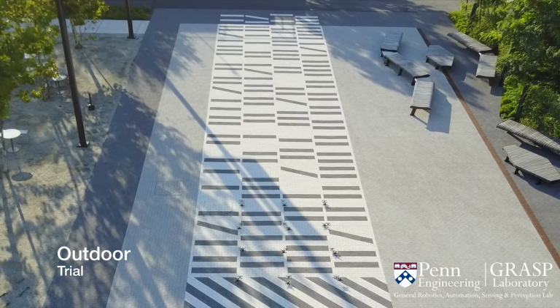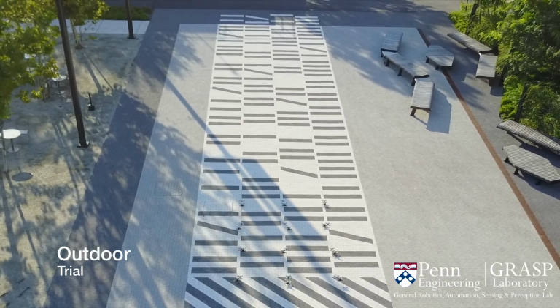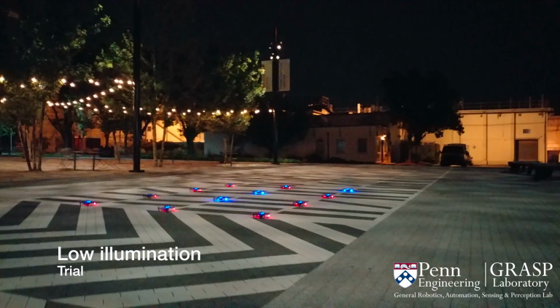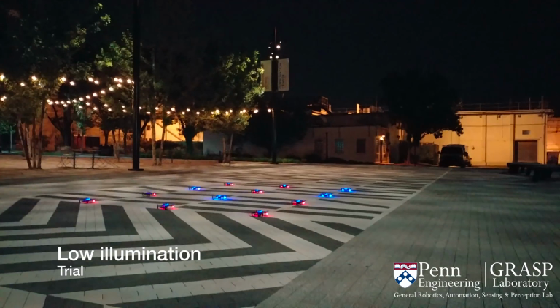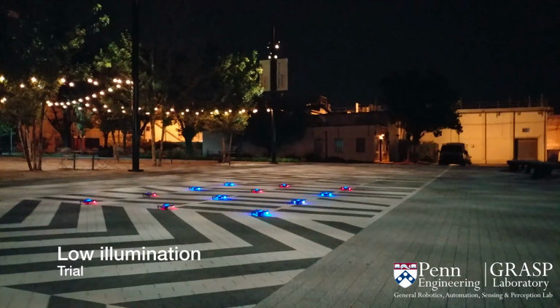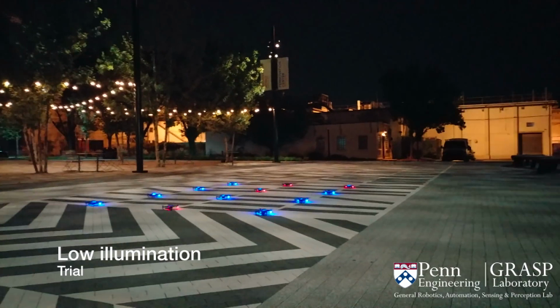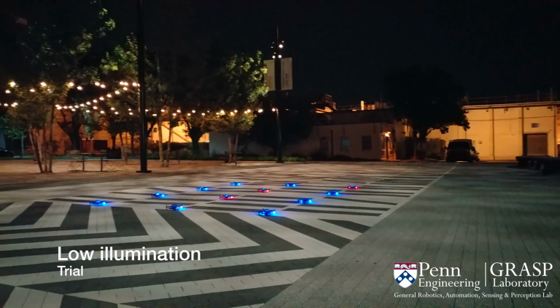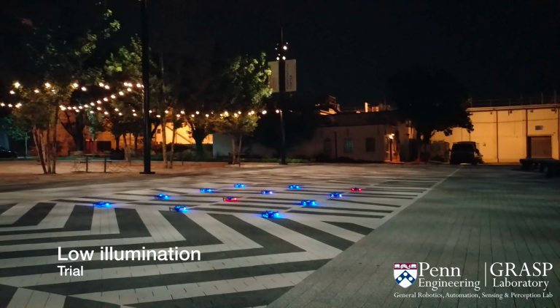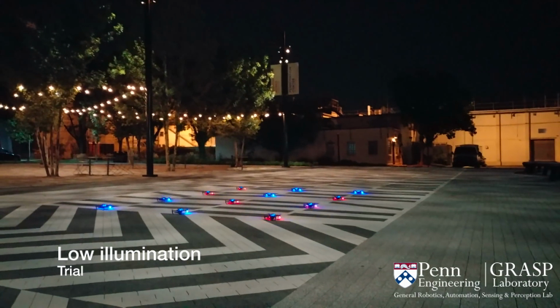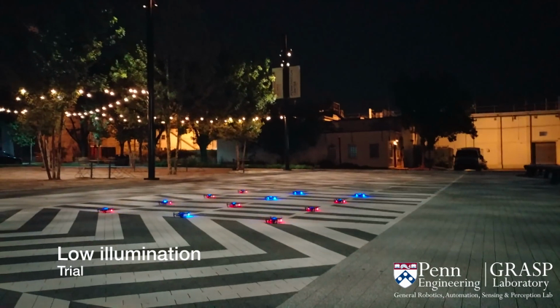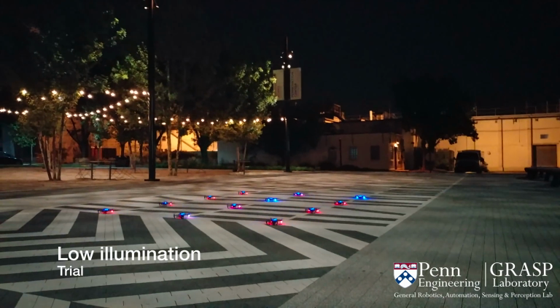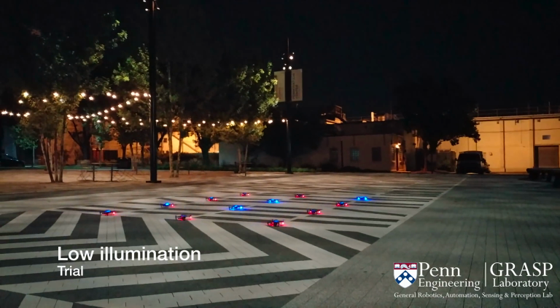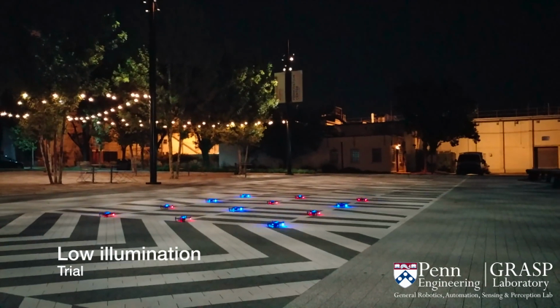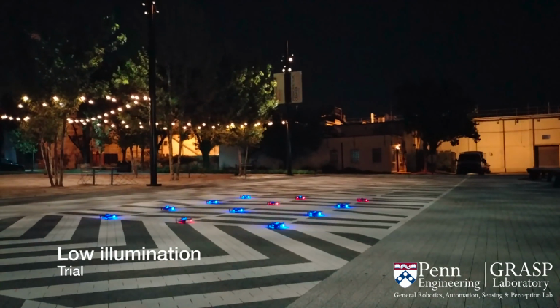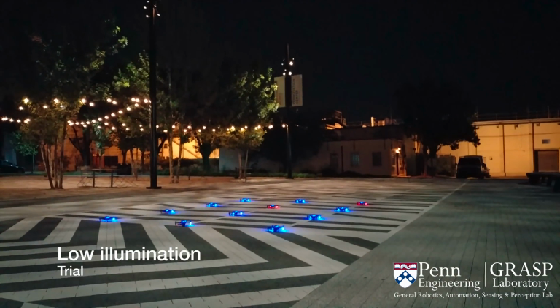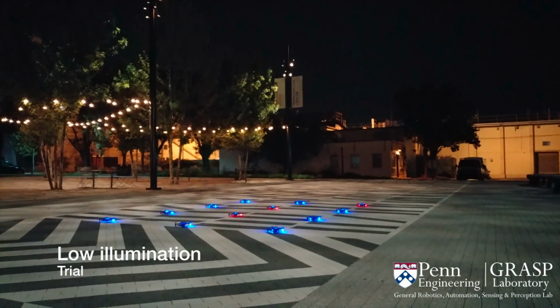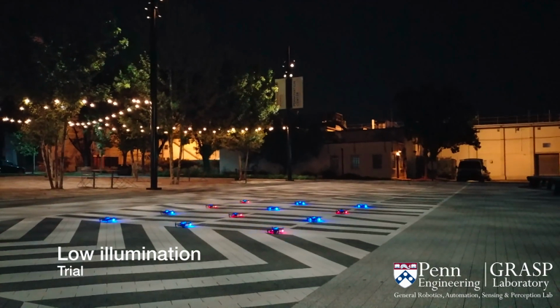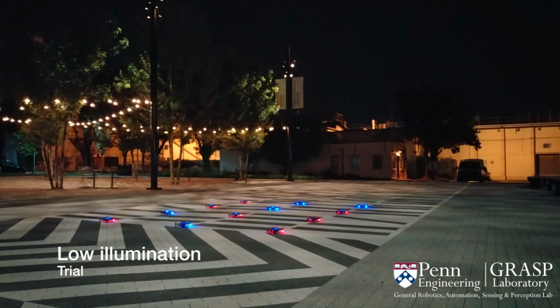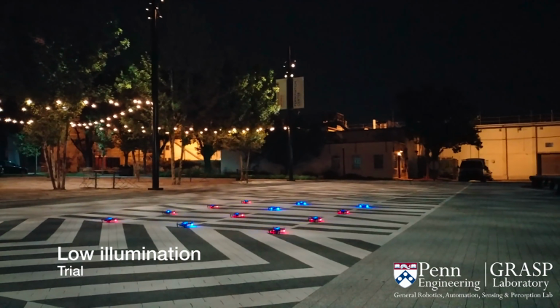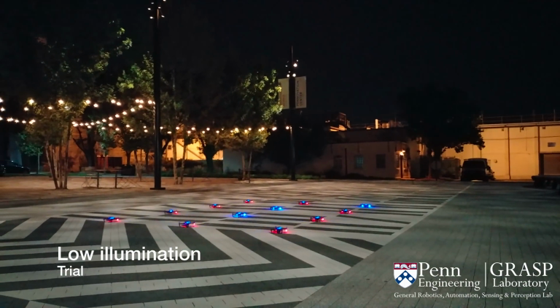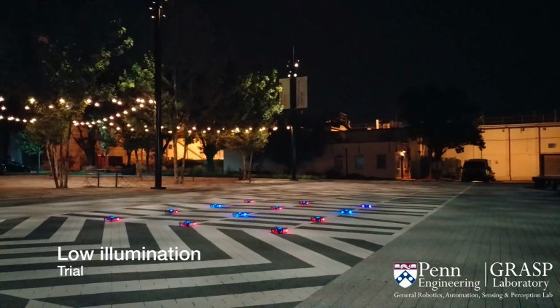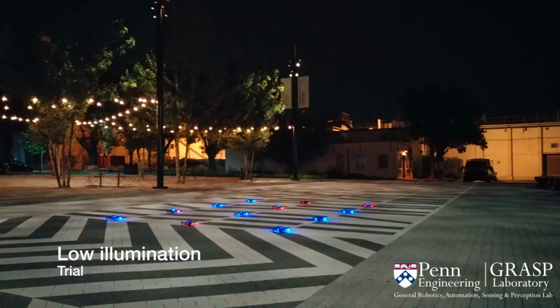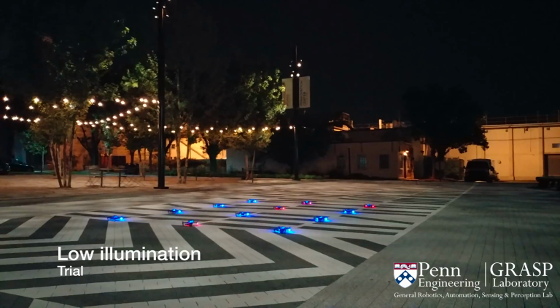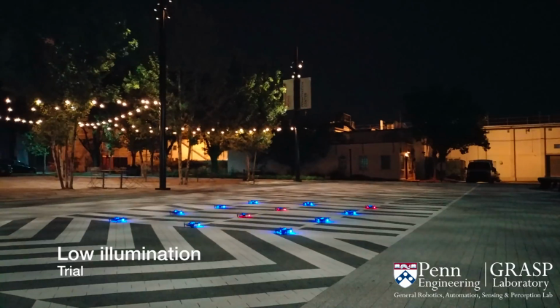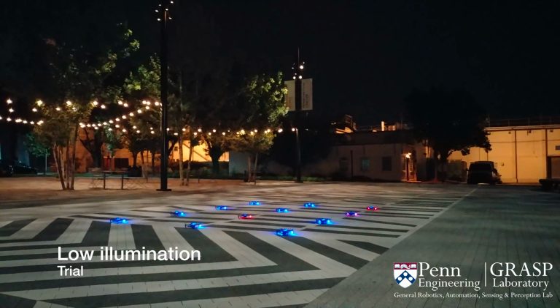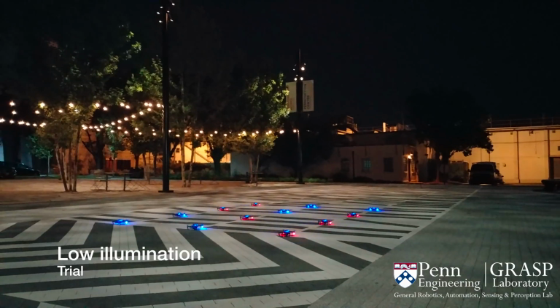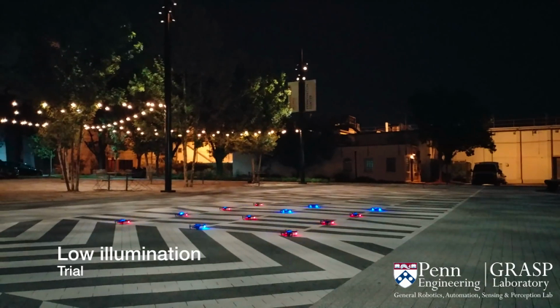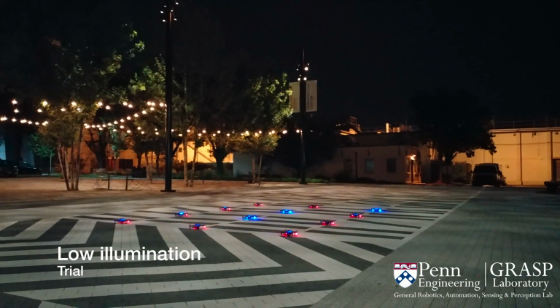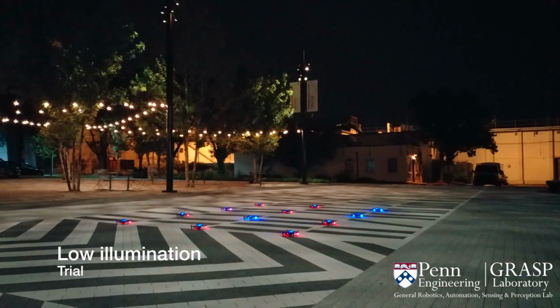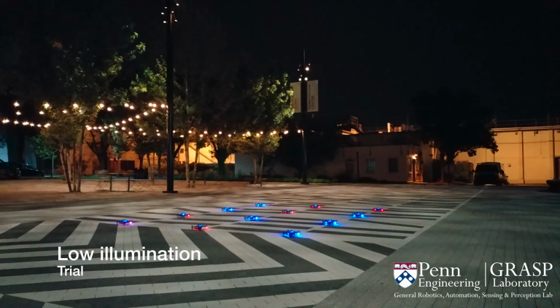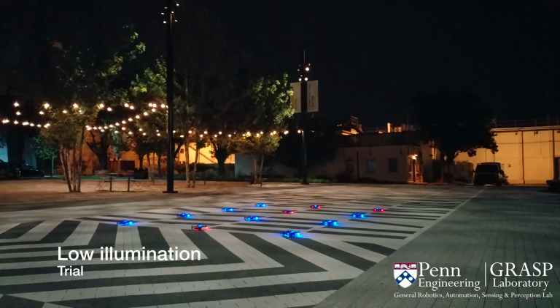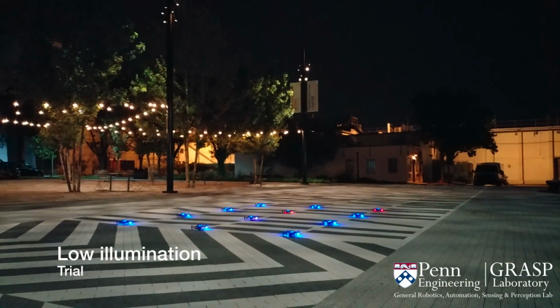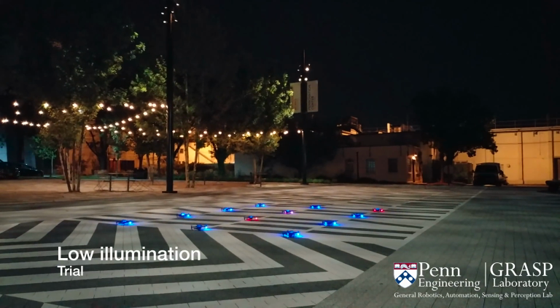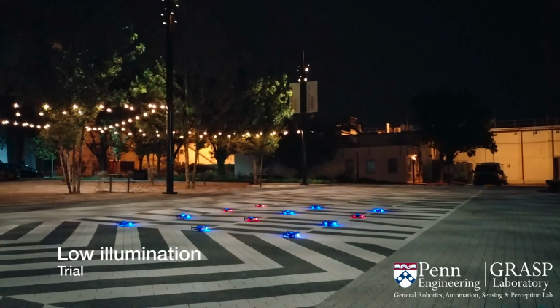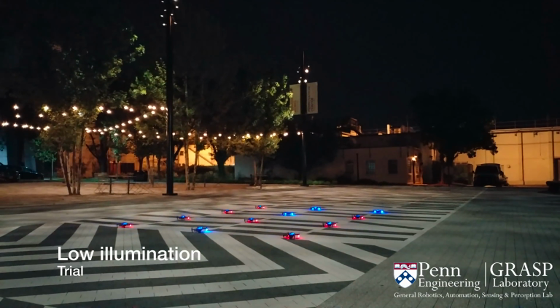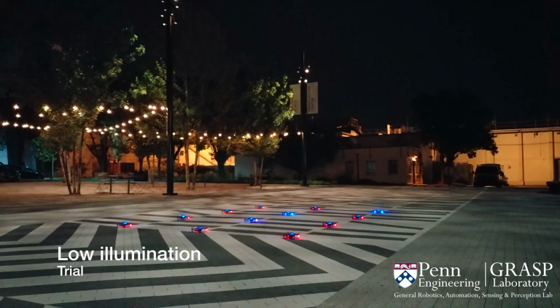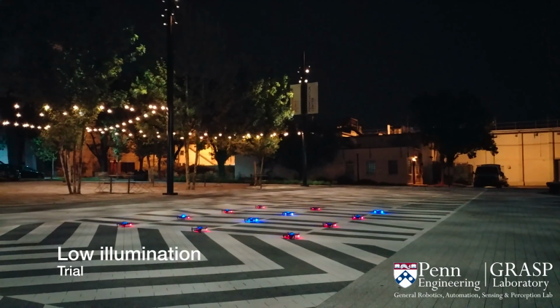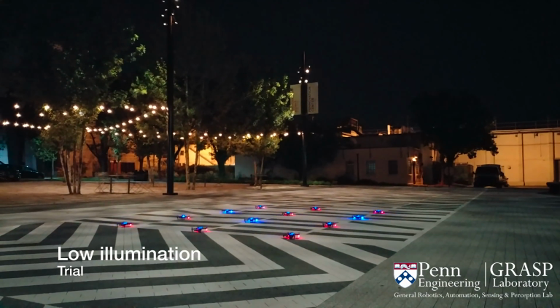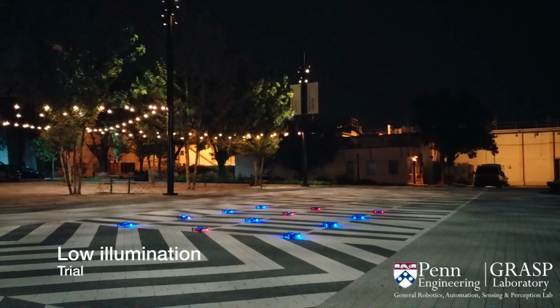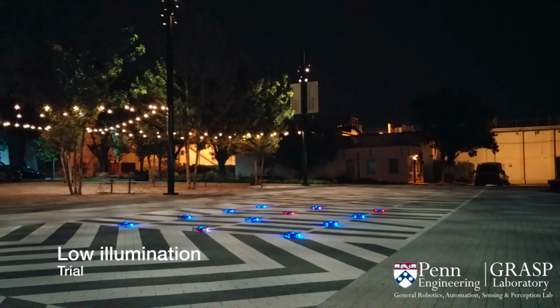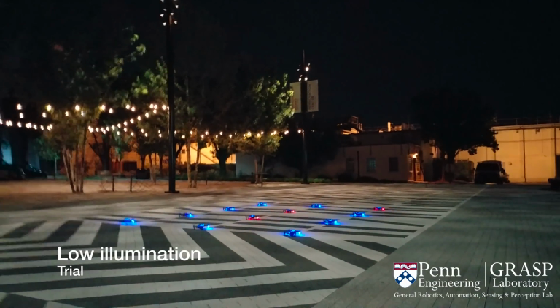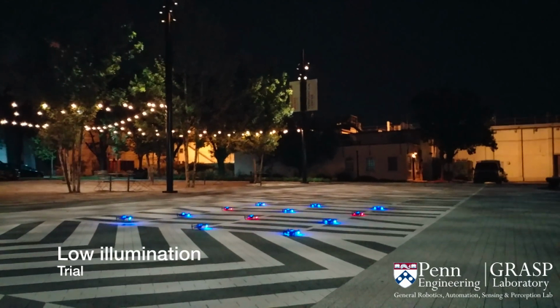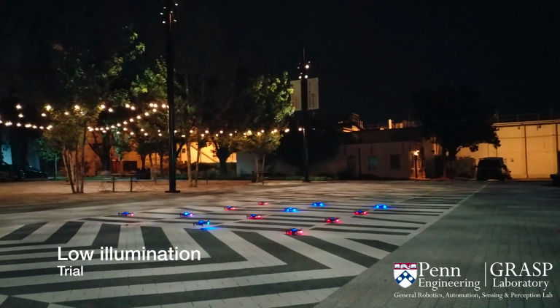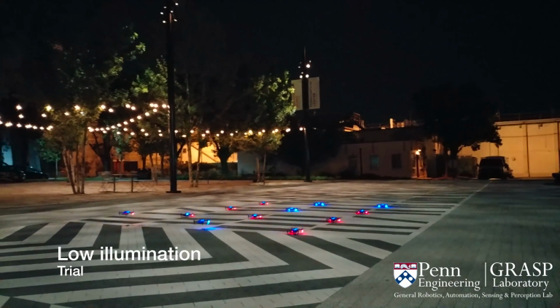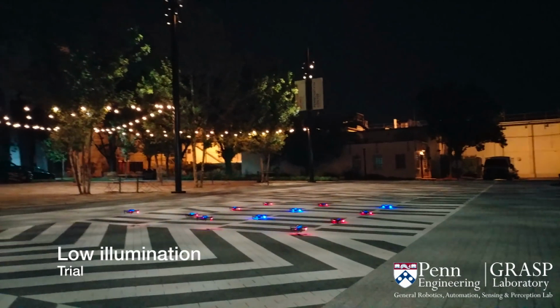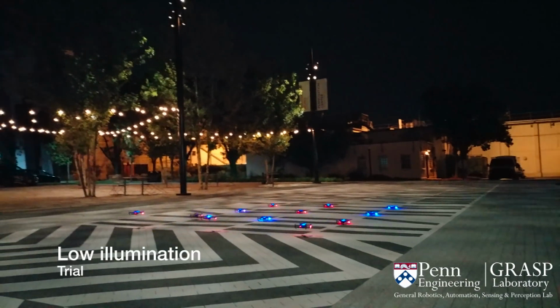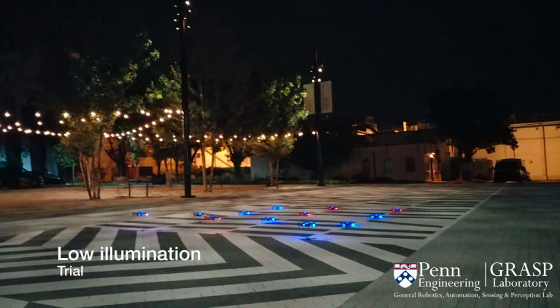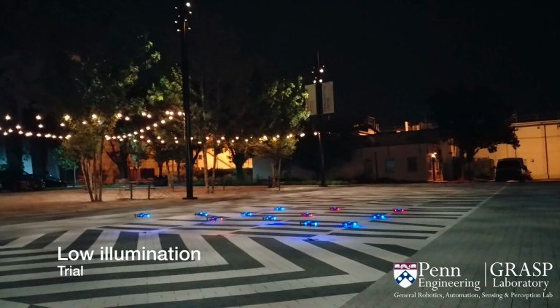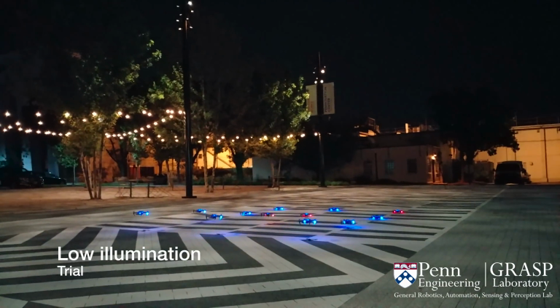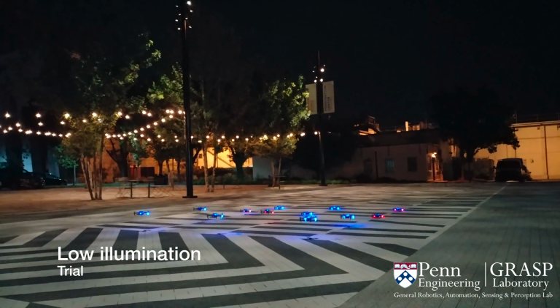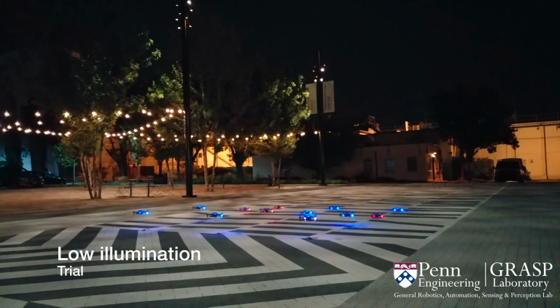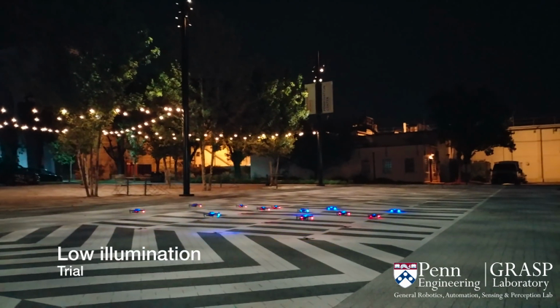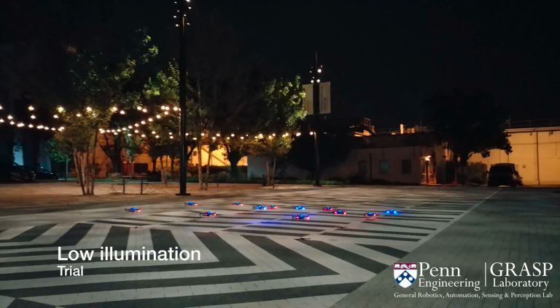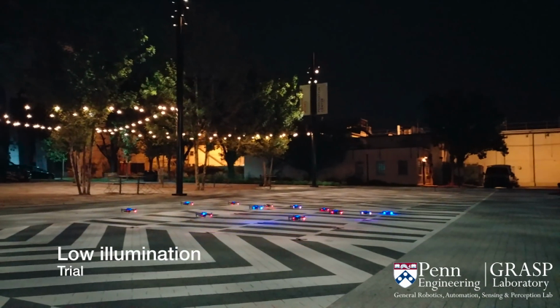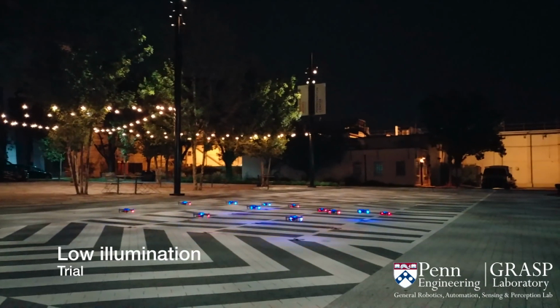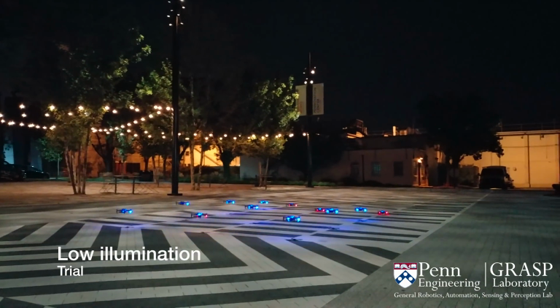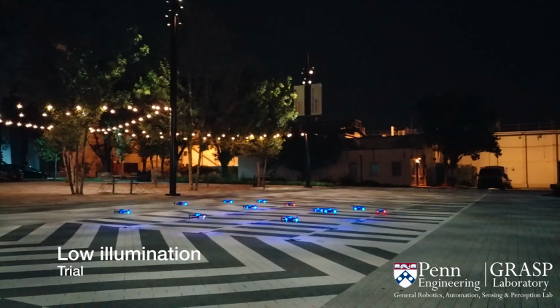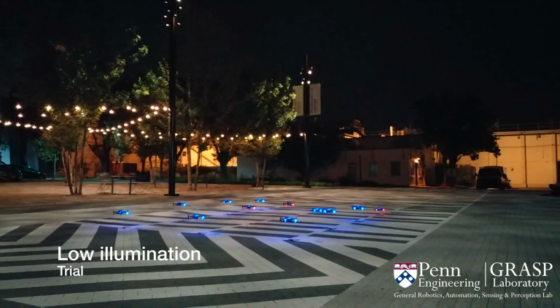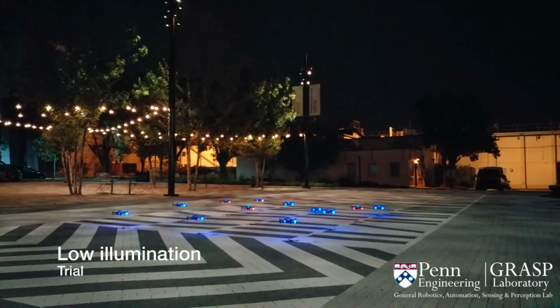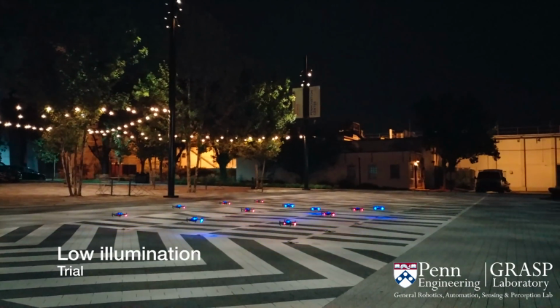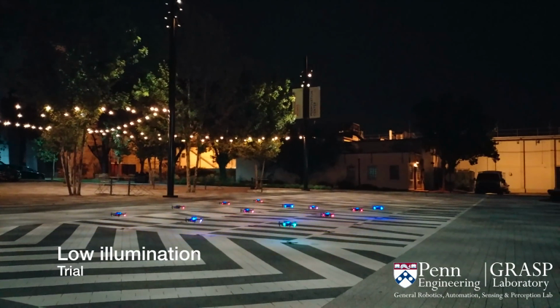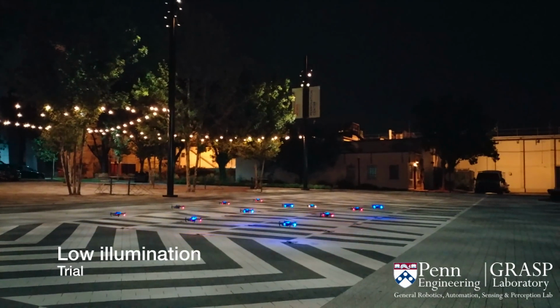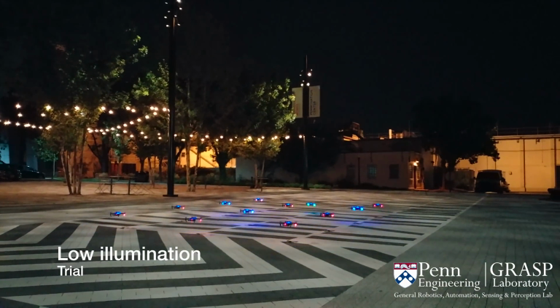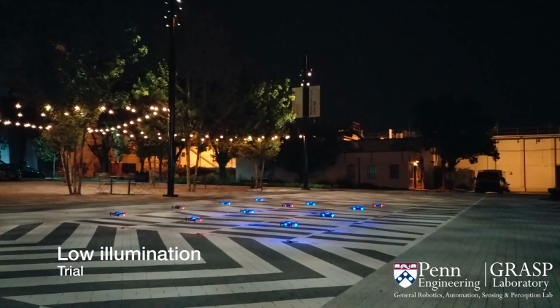The swarm can operate in a variety of indoor and outdoor environments, including those with very low illumination.